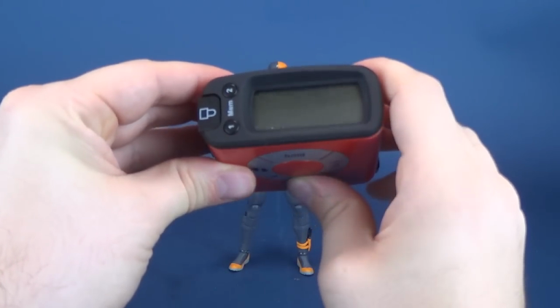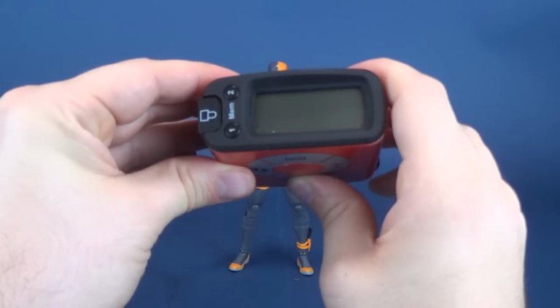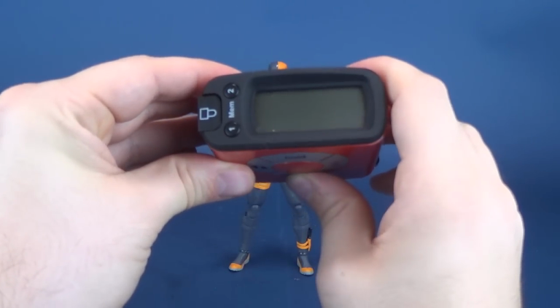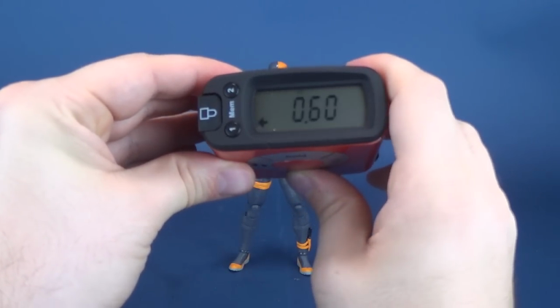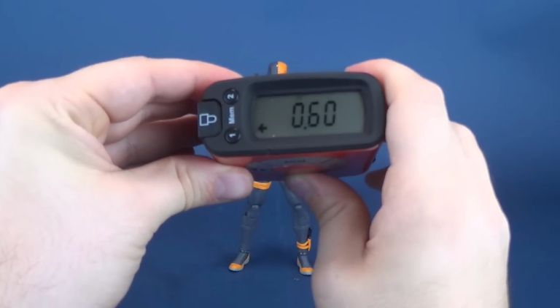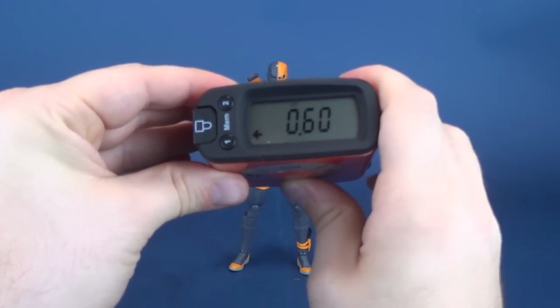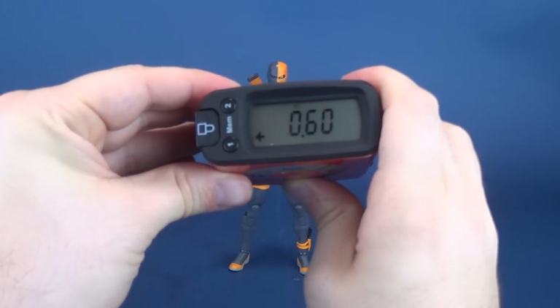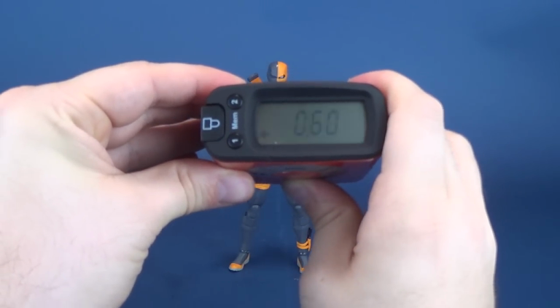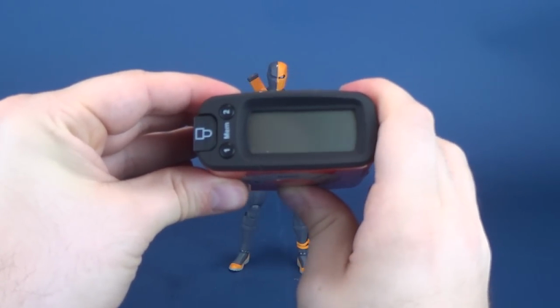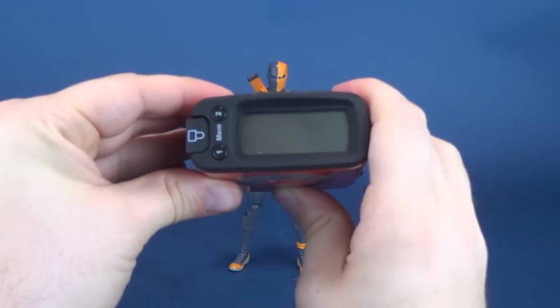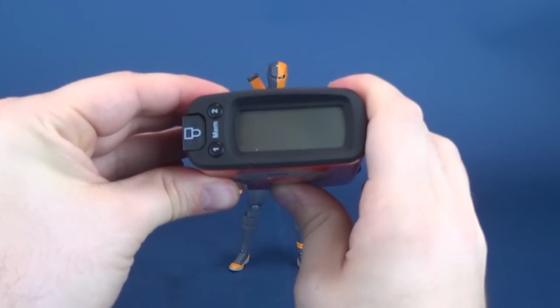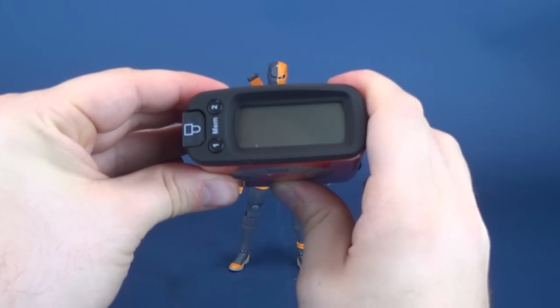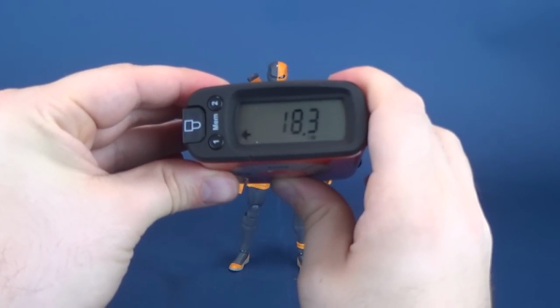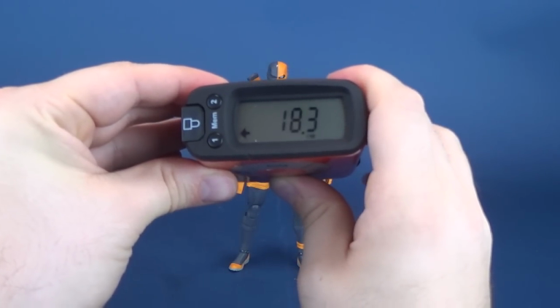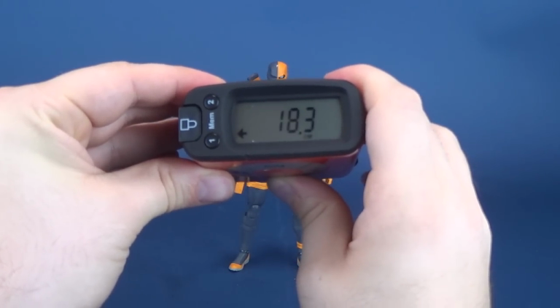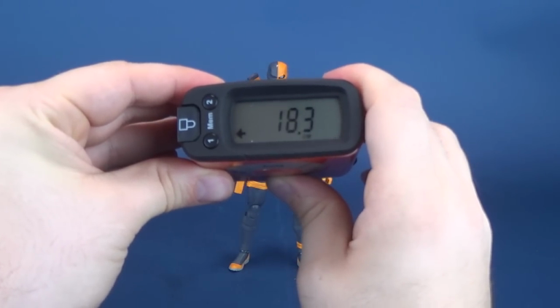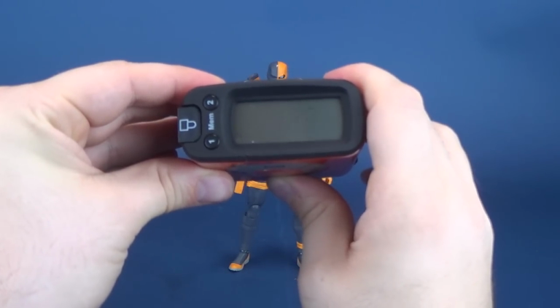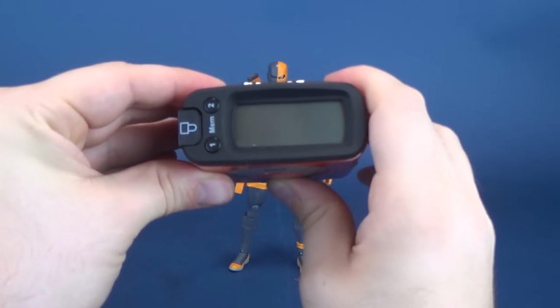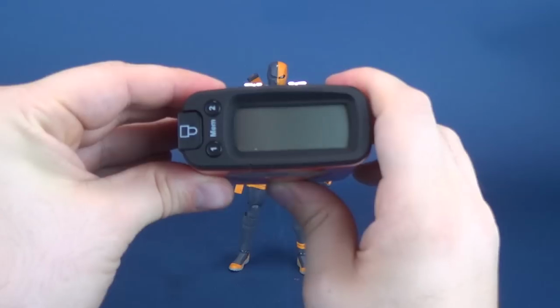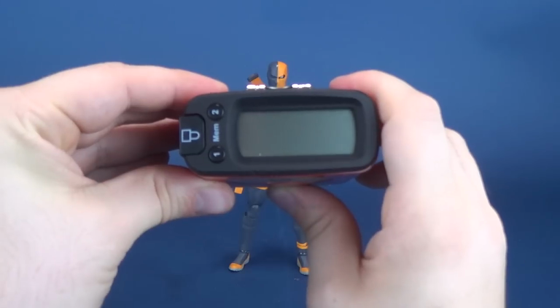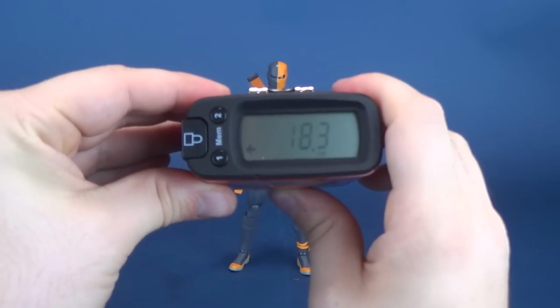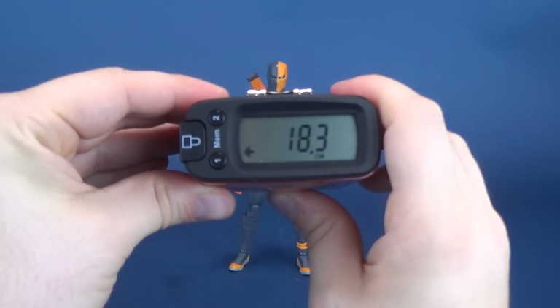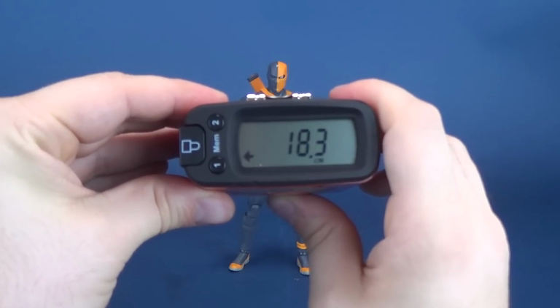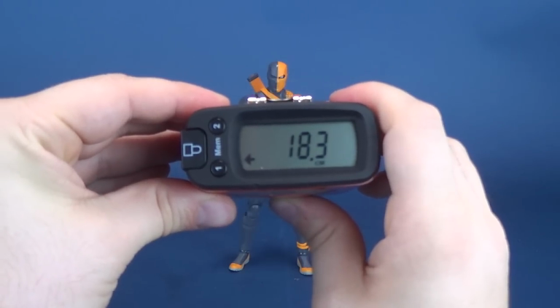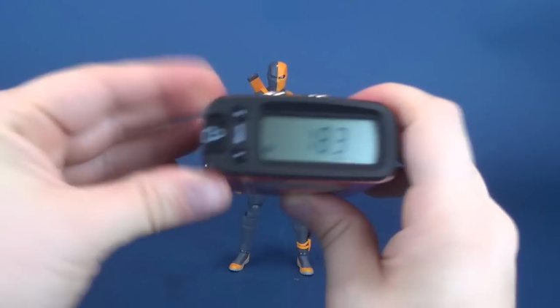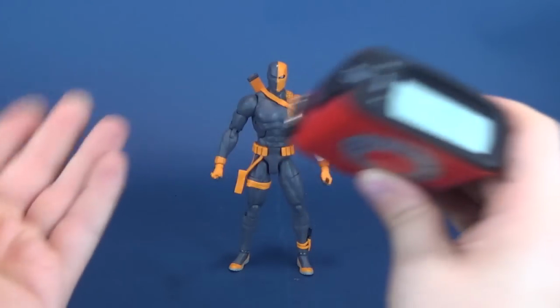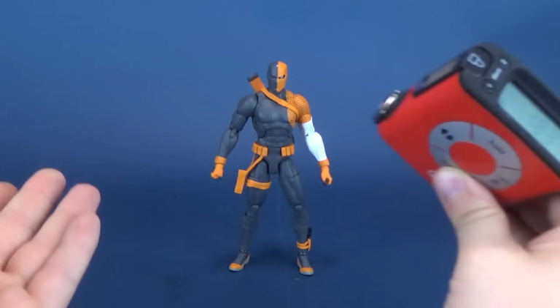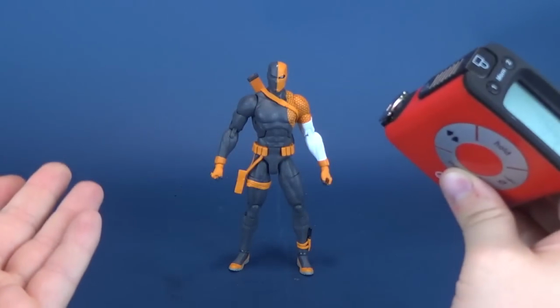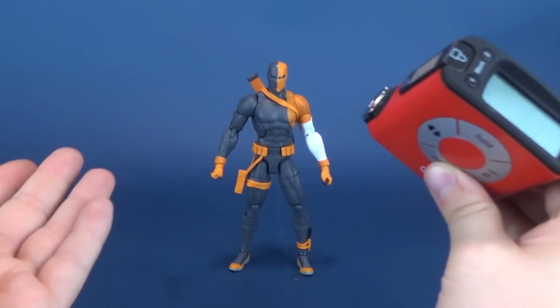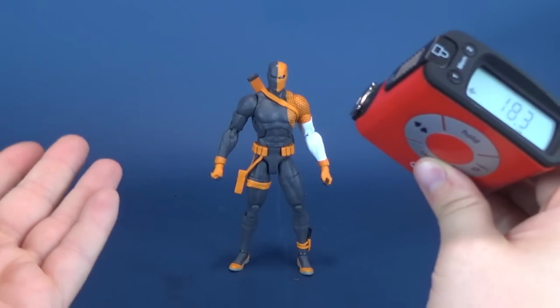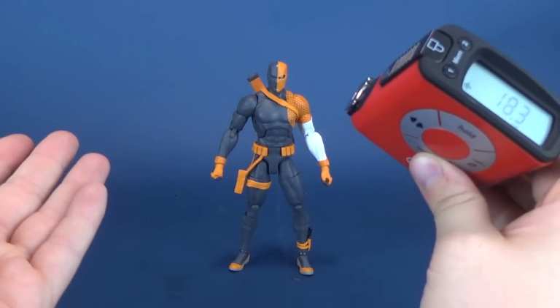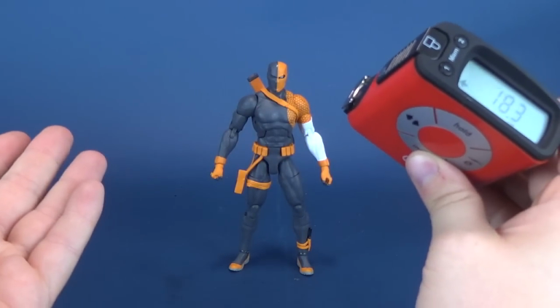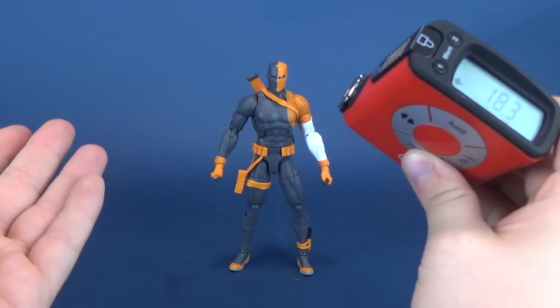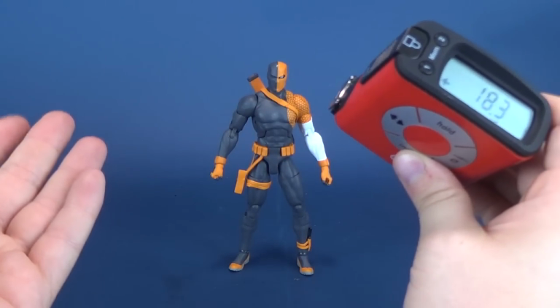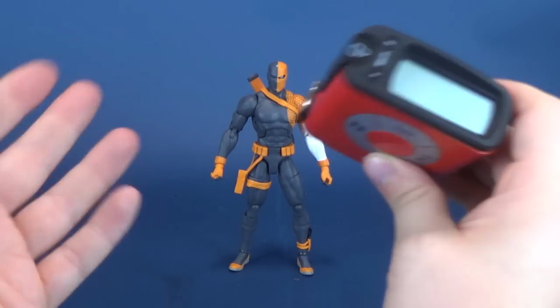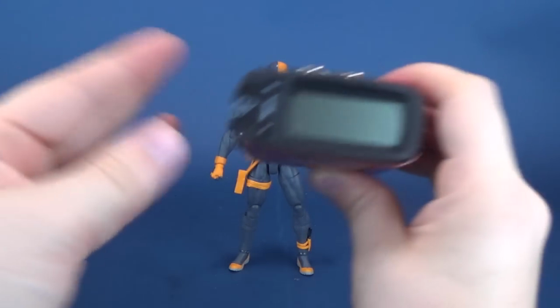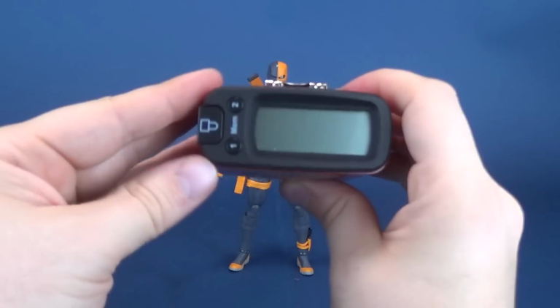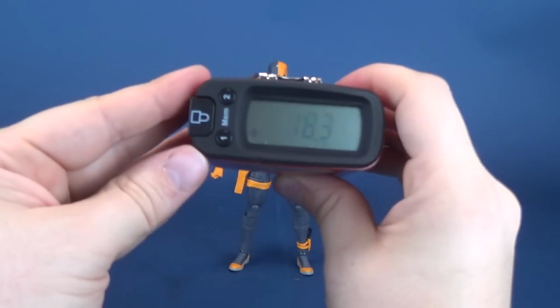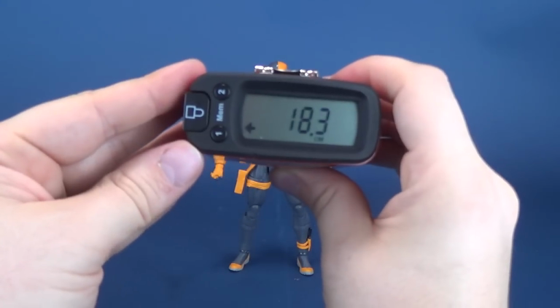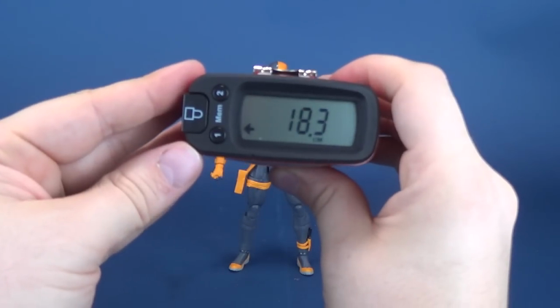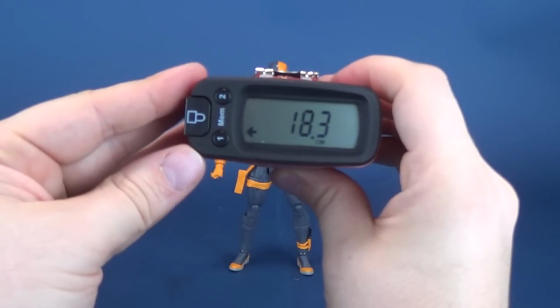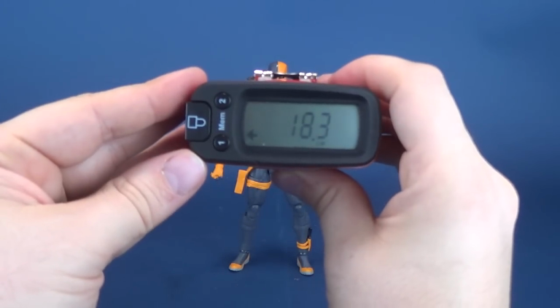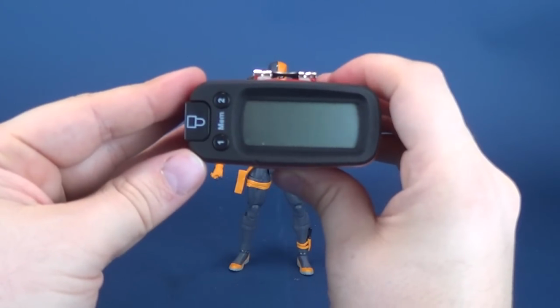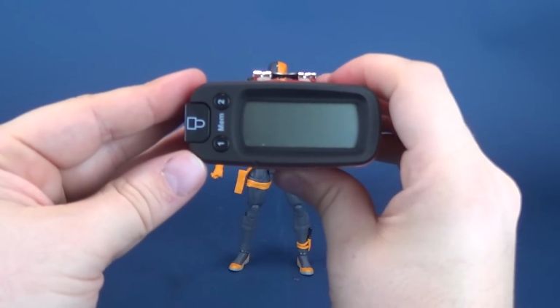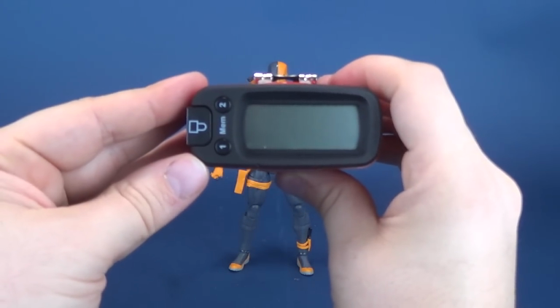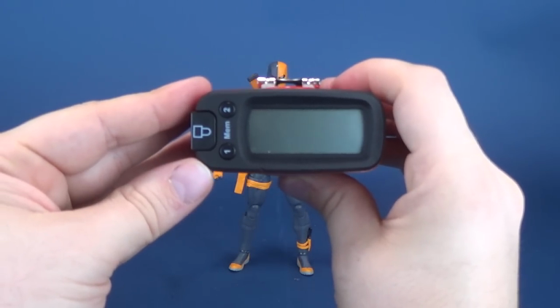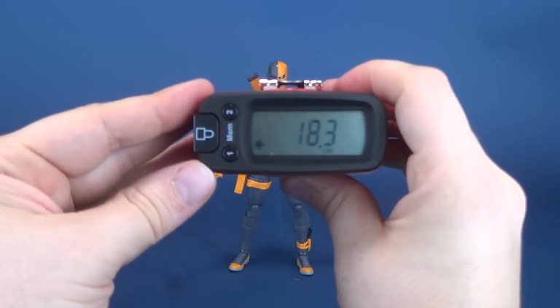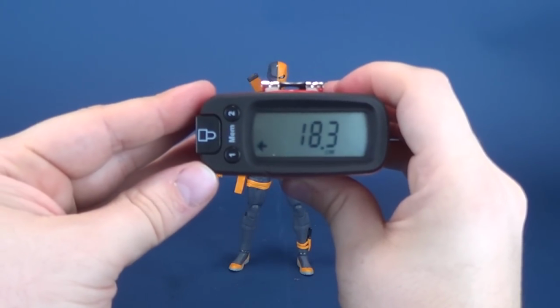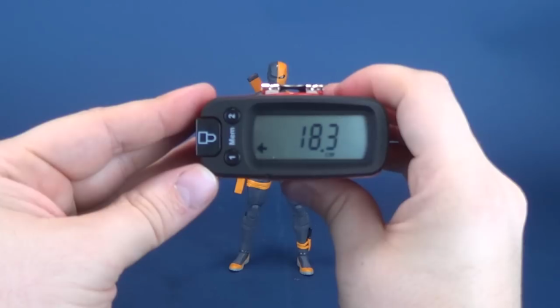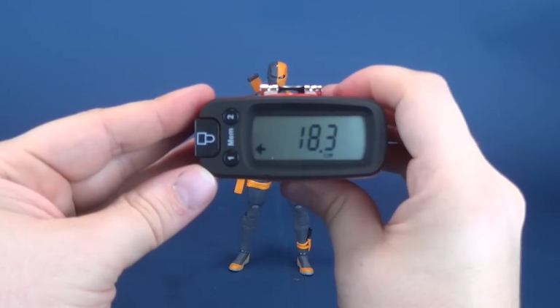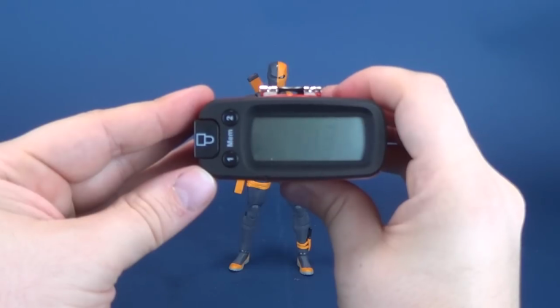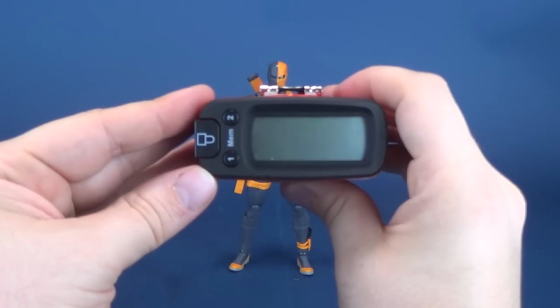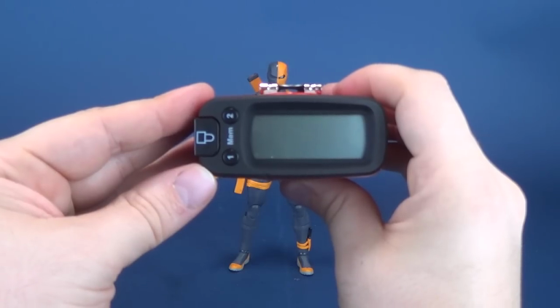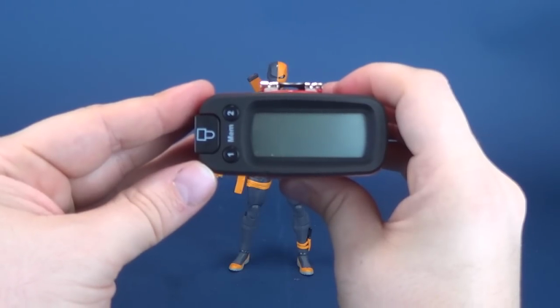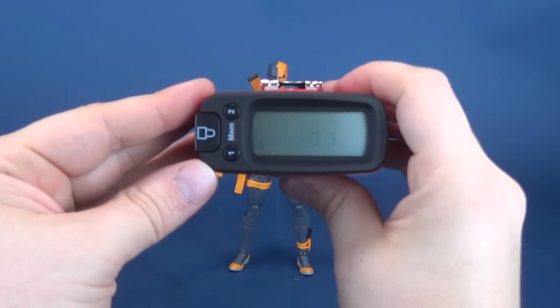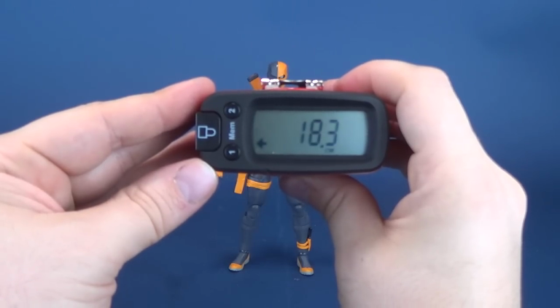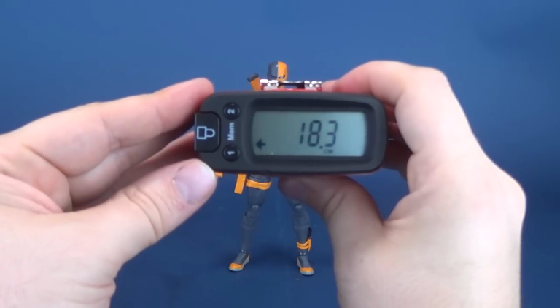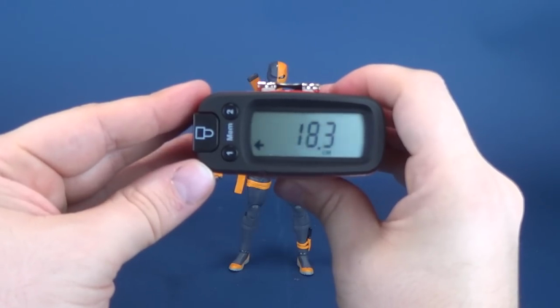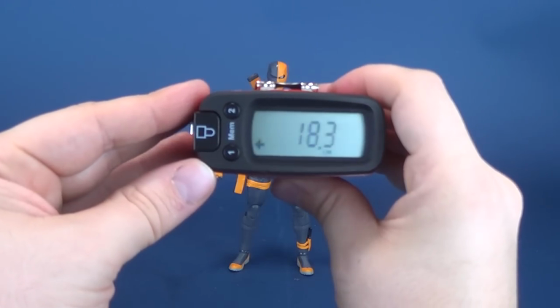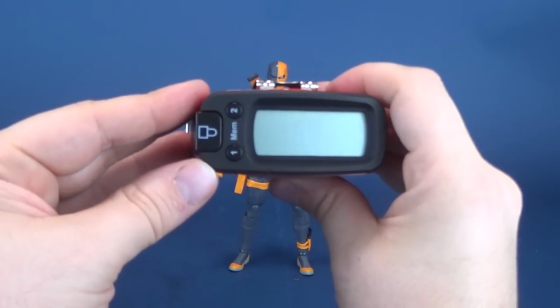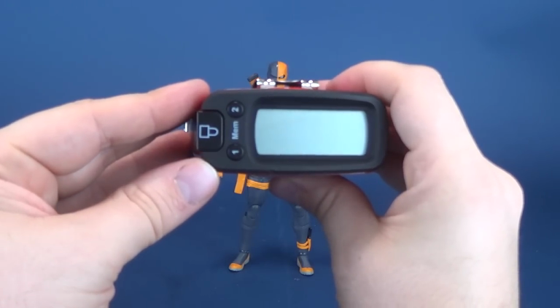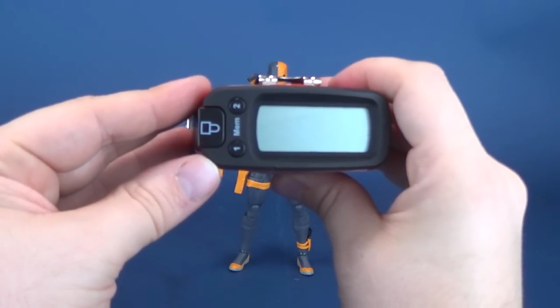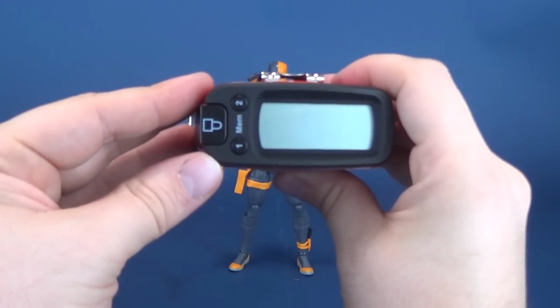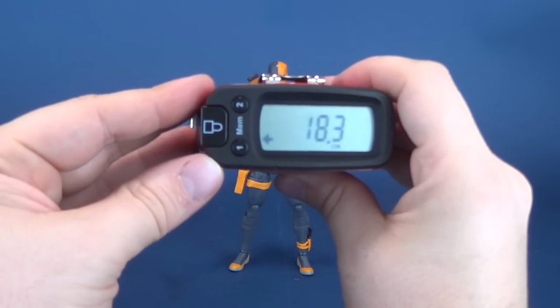If you want to look at that in centimeters, I like centimeters like the next guy. Centimeter-wise, you're looking at 18.3.